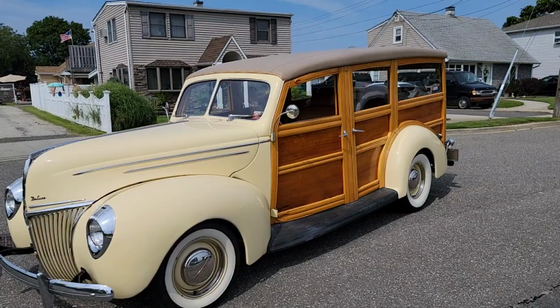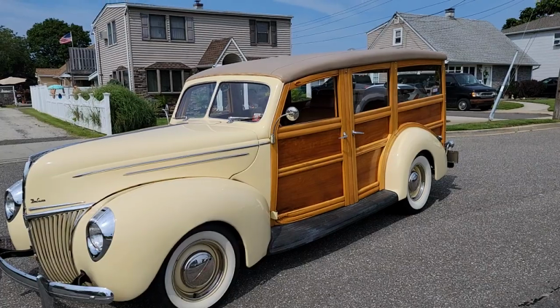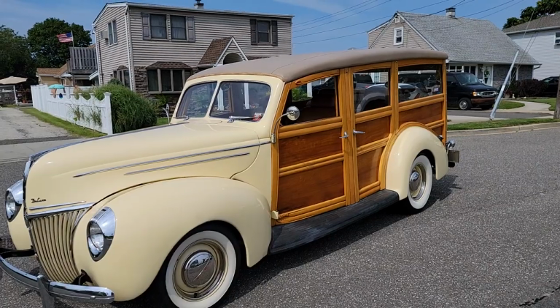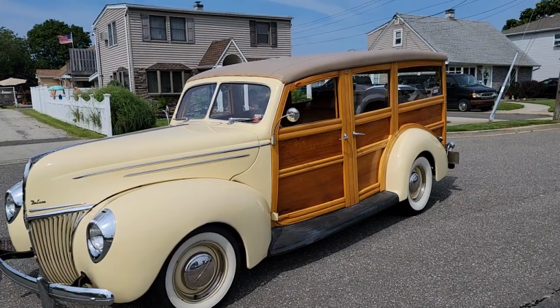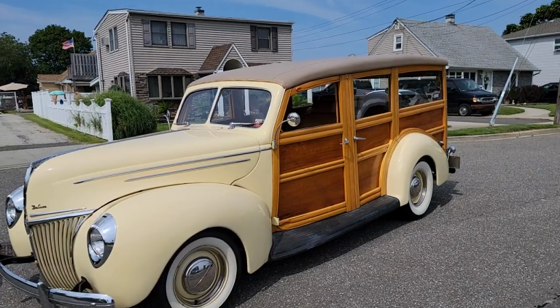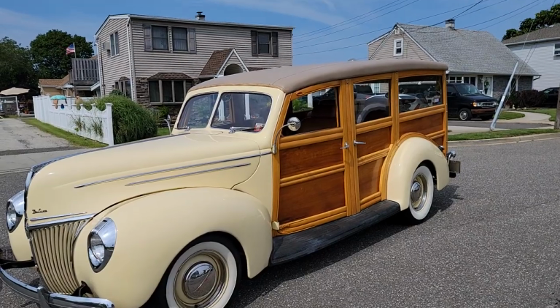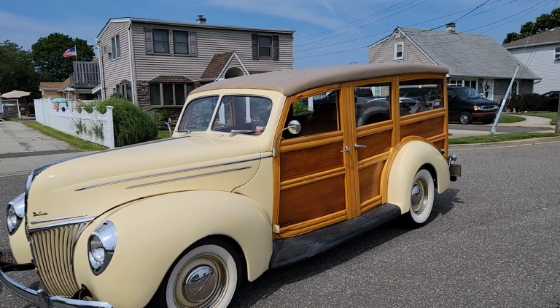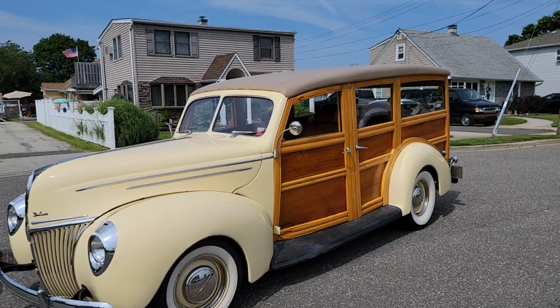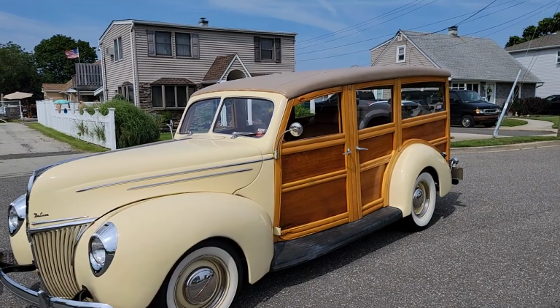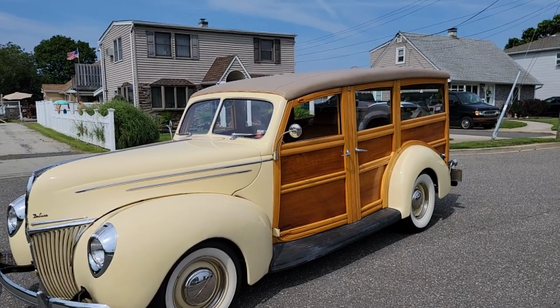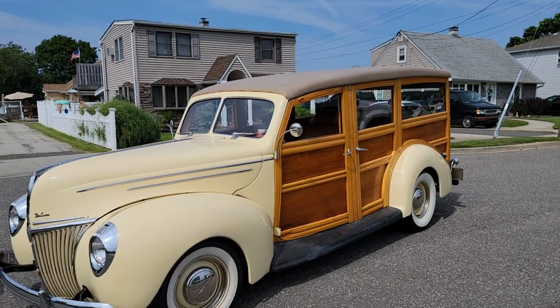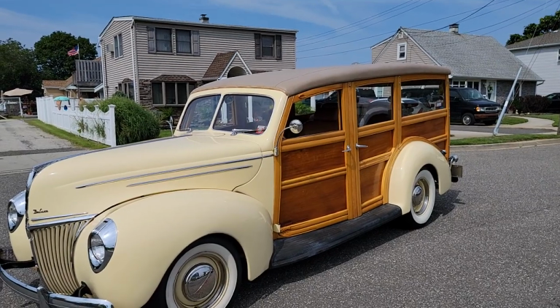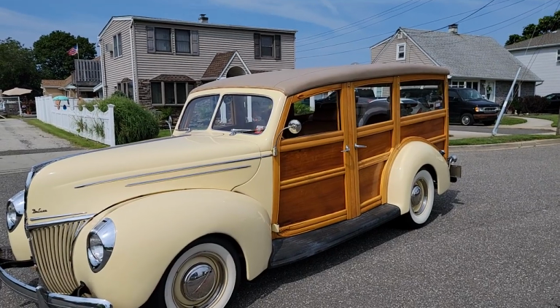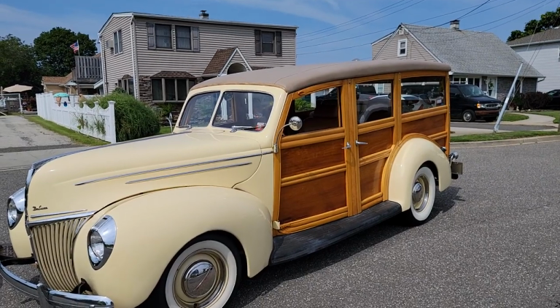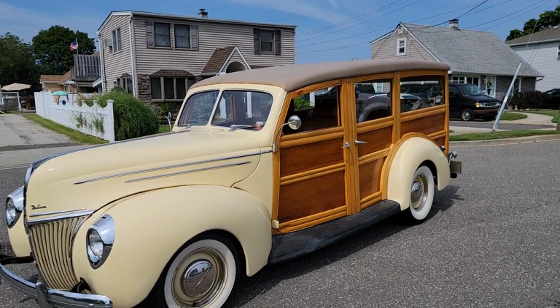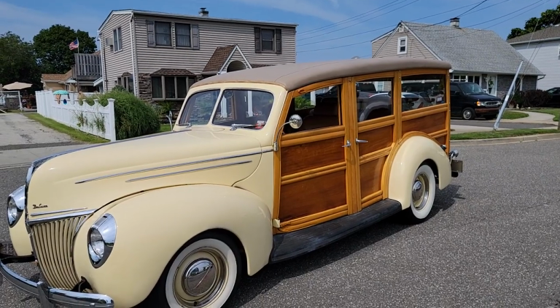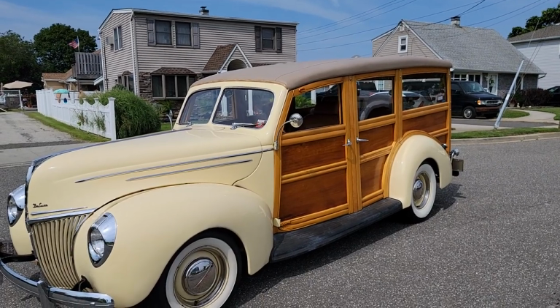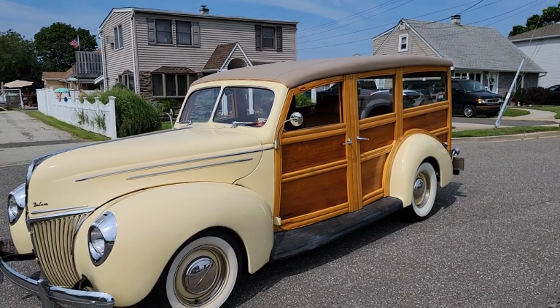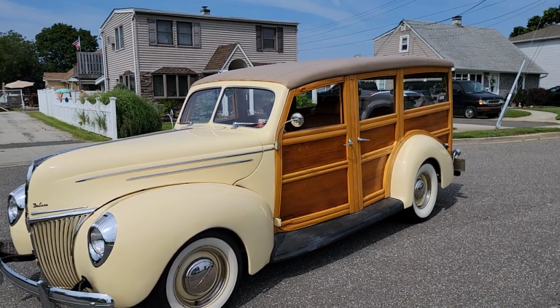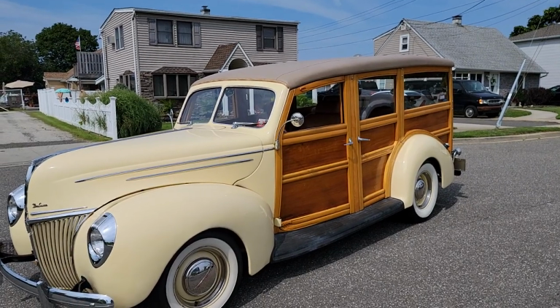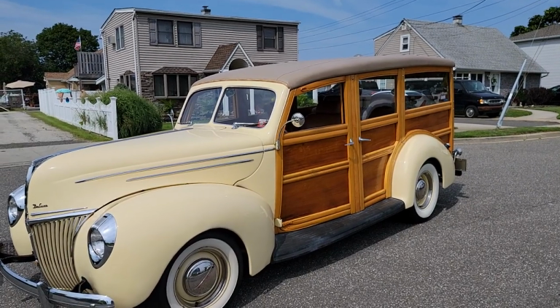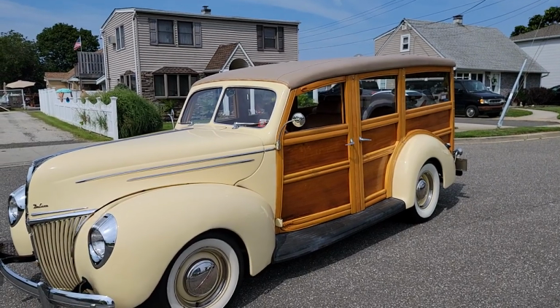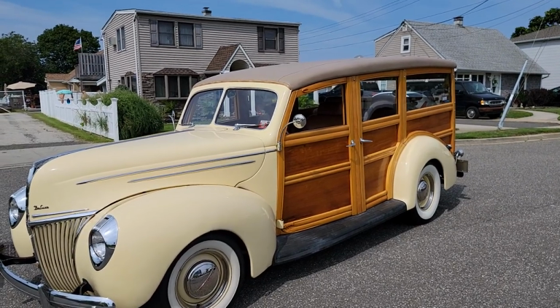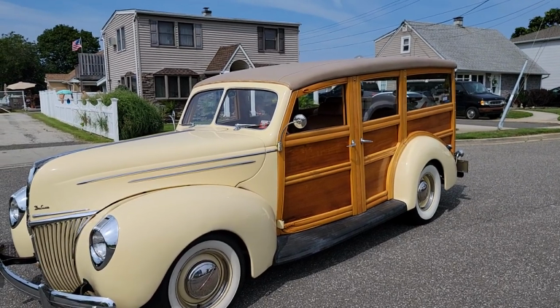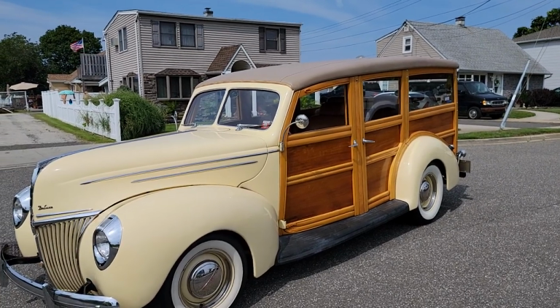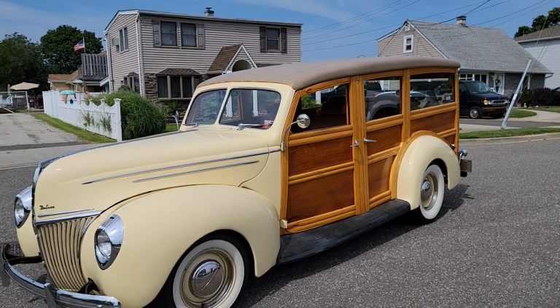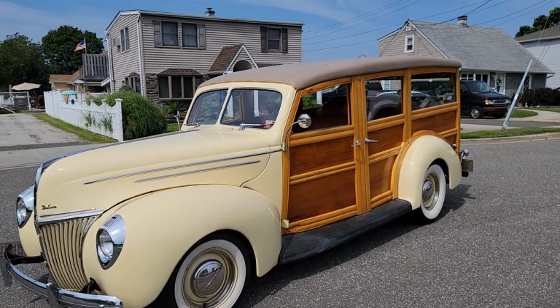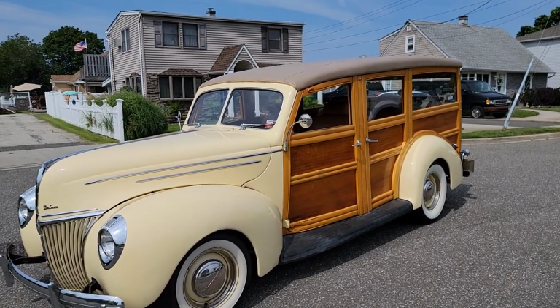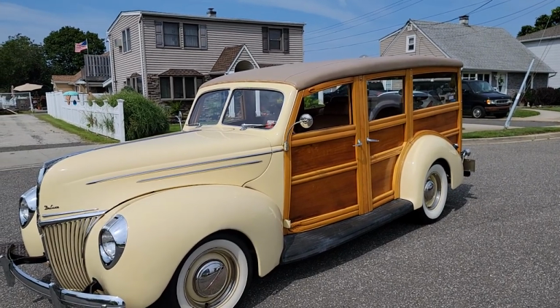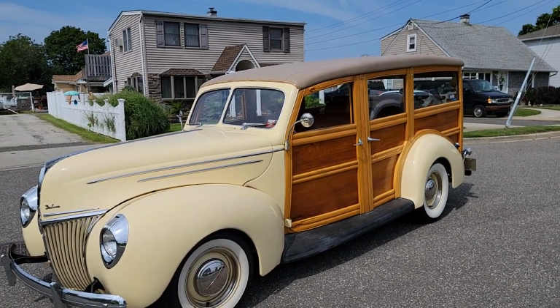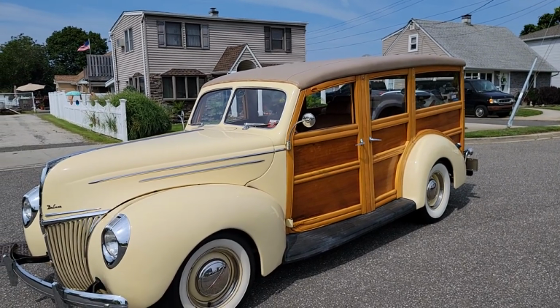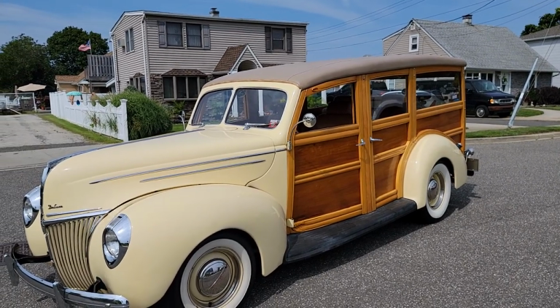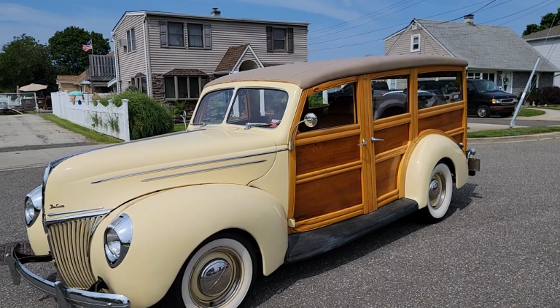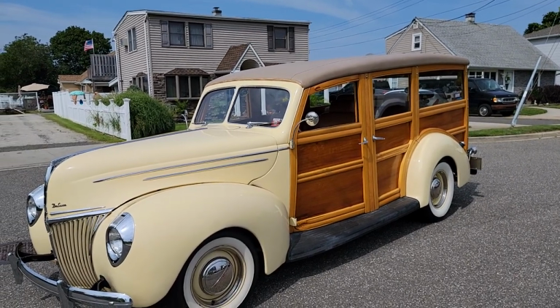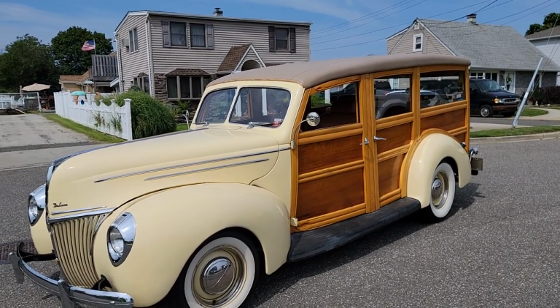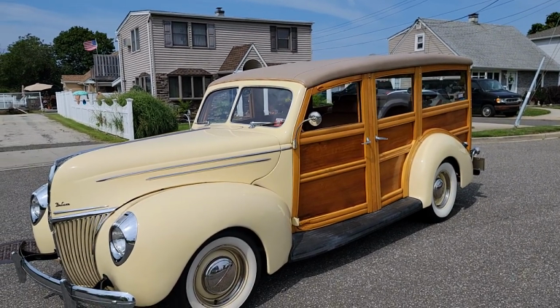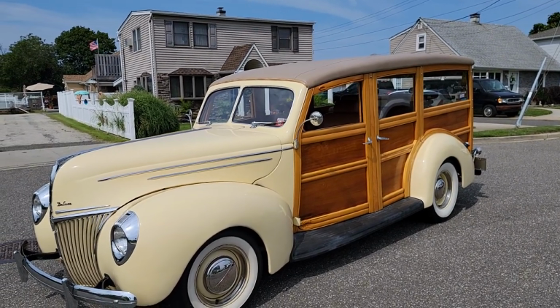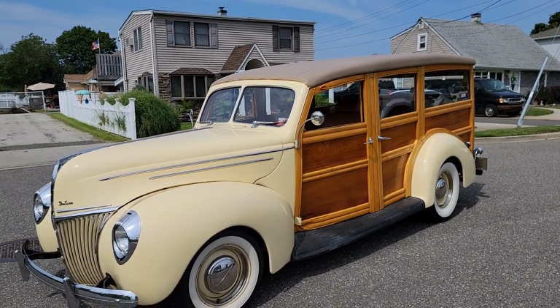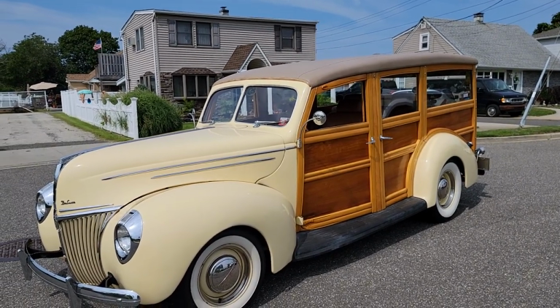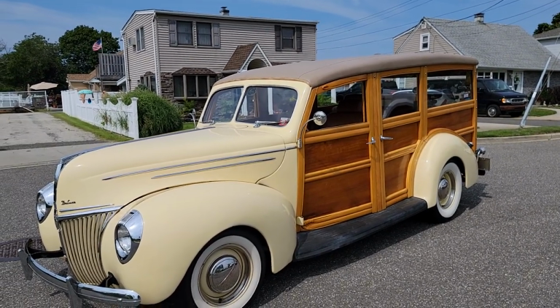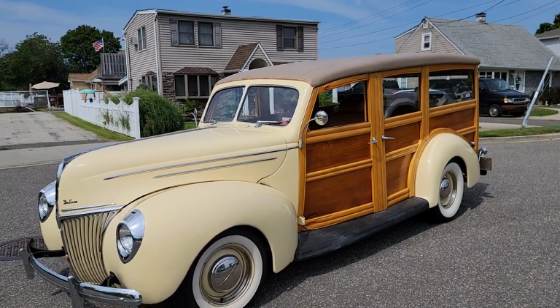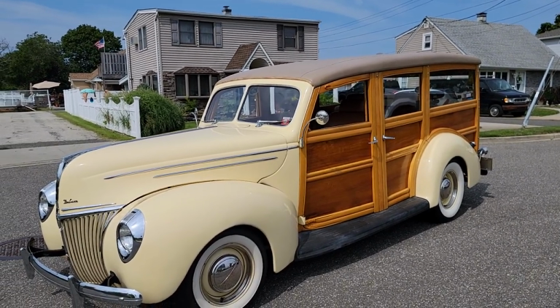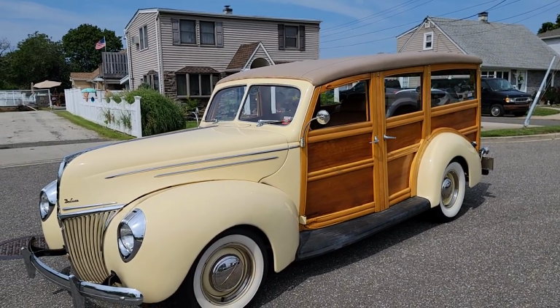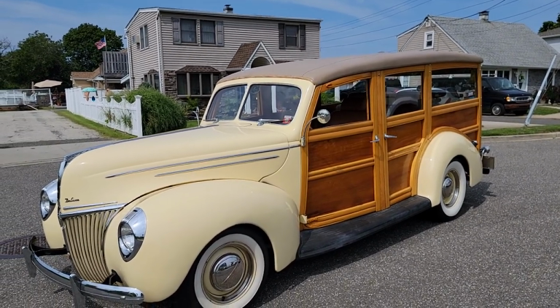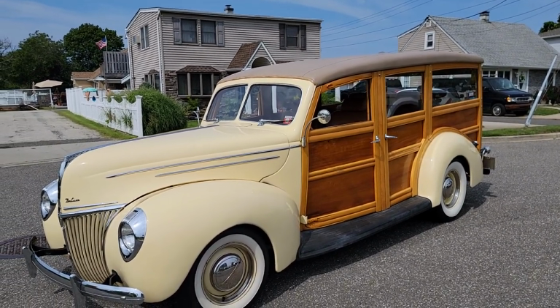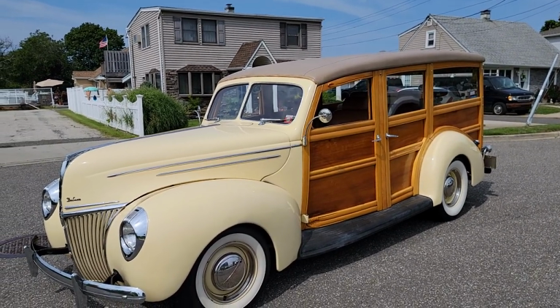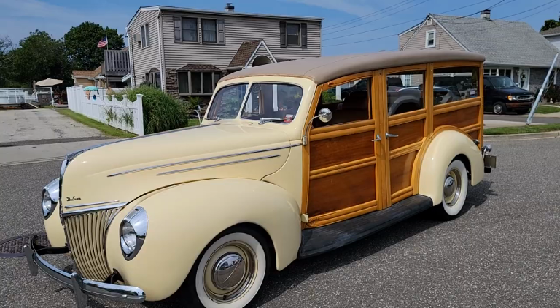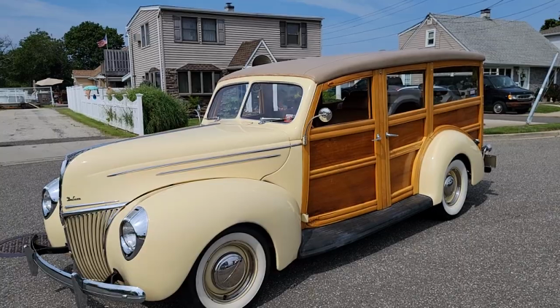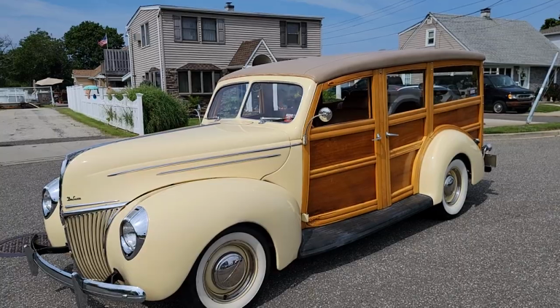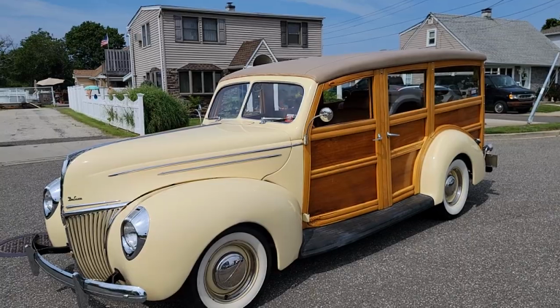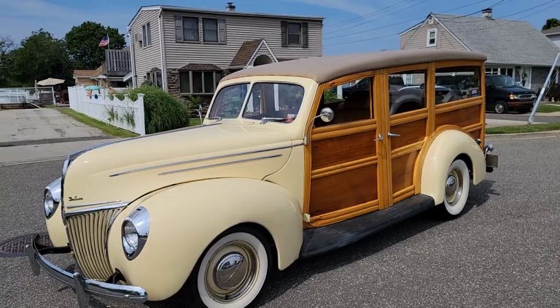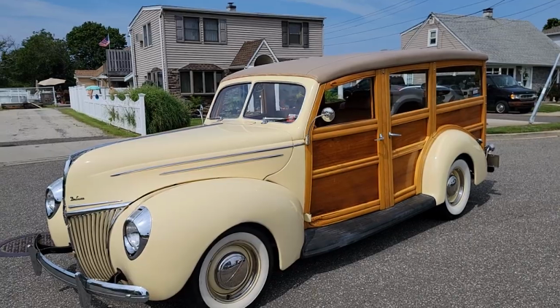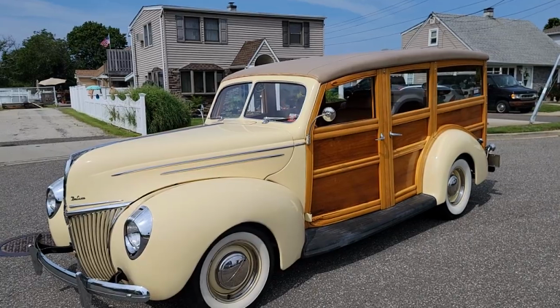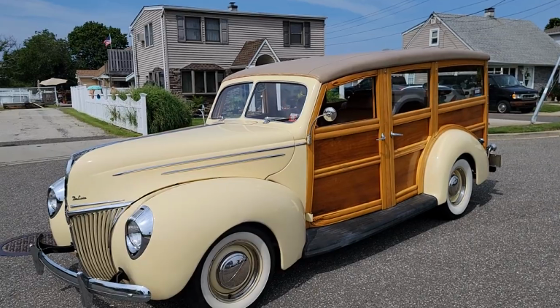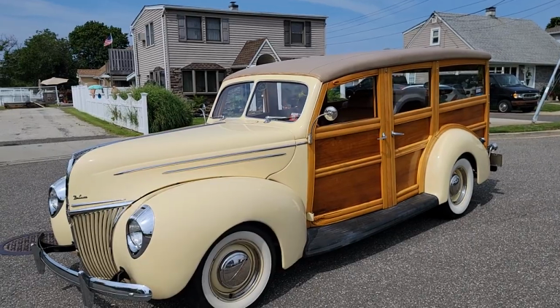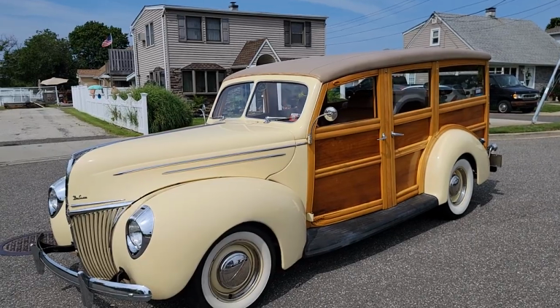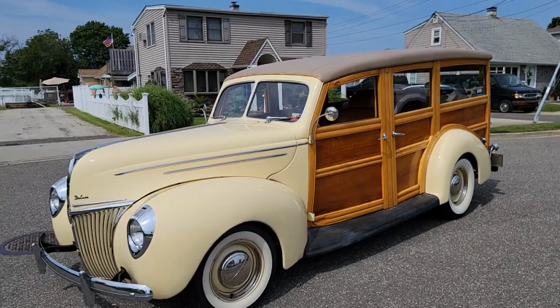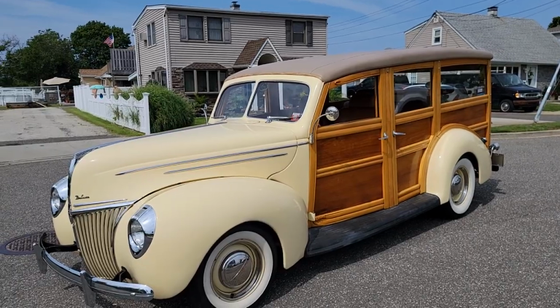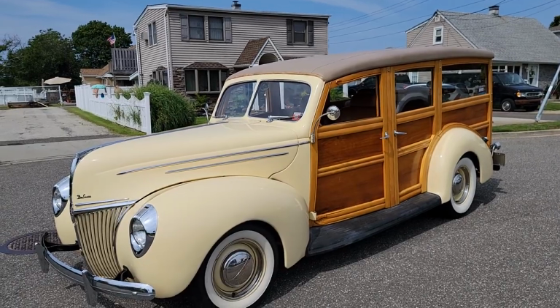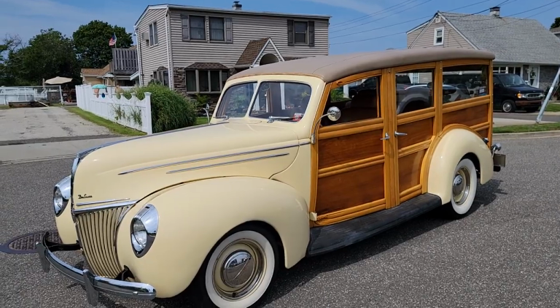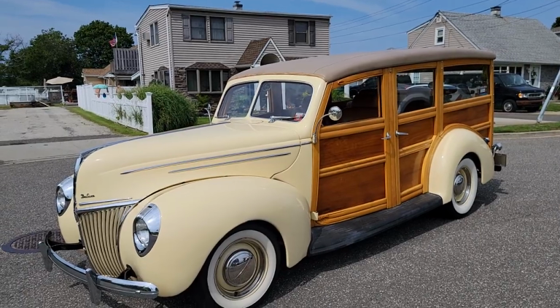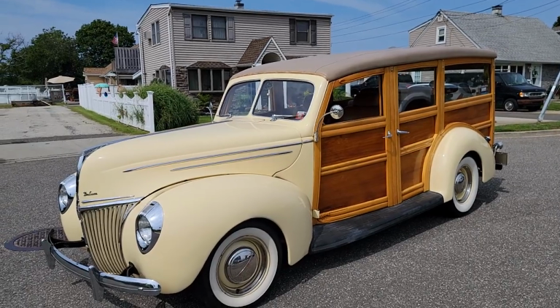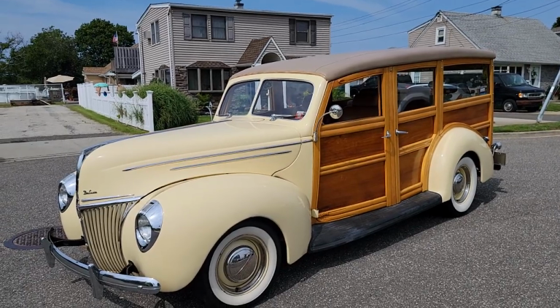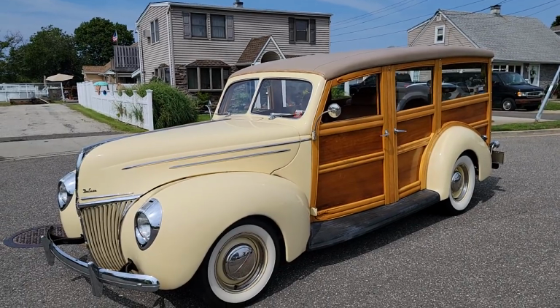Hey guys, thanks for joining us today. Mike here at Weeby Autos. Today we have a gorgeous 1939 Ford Deluxe Woody.